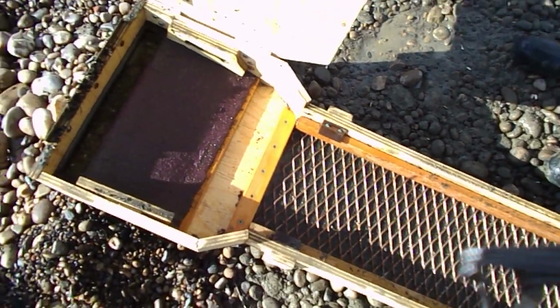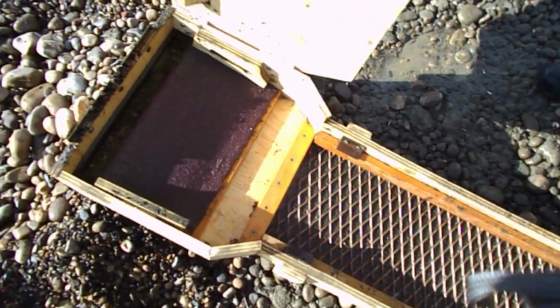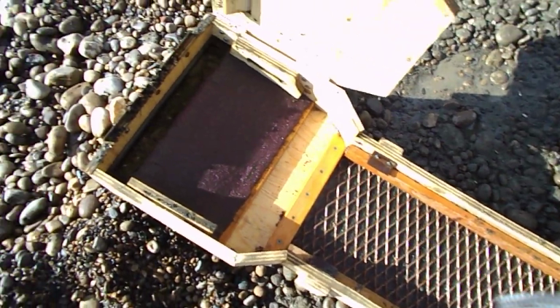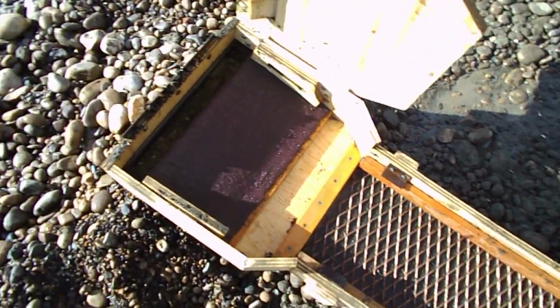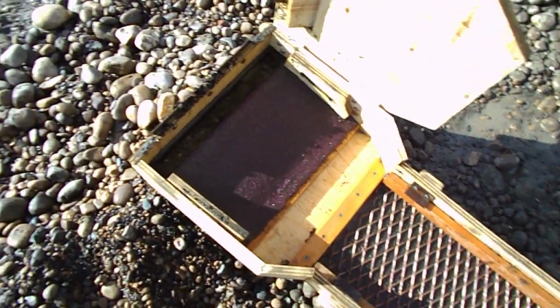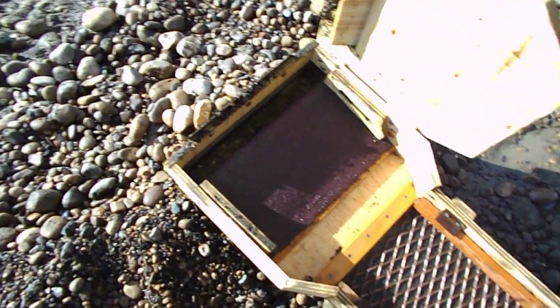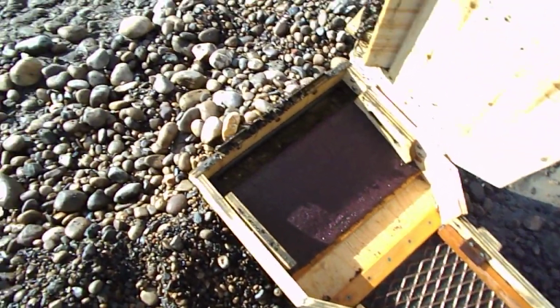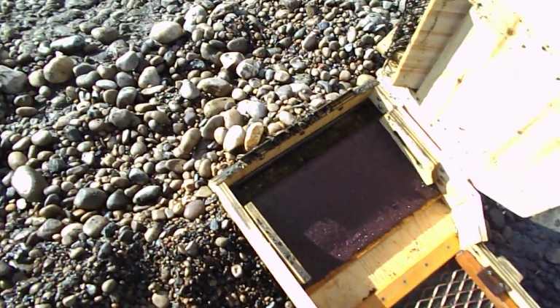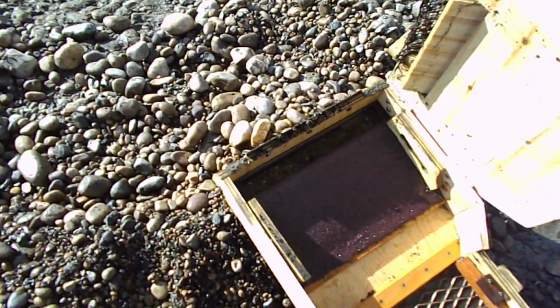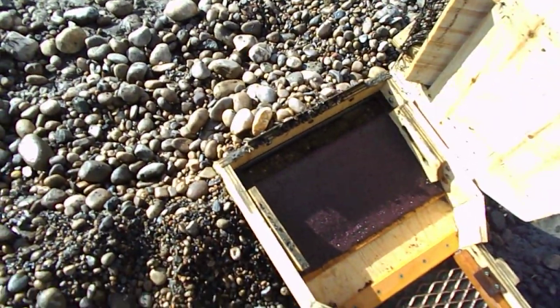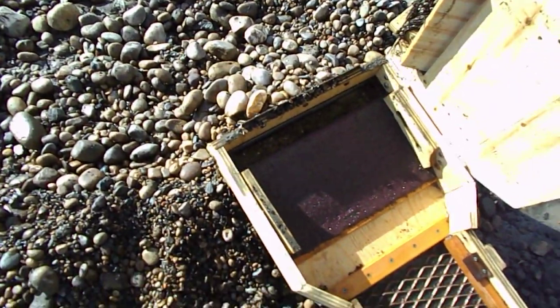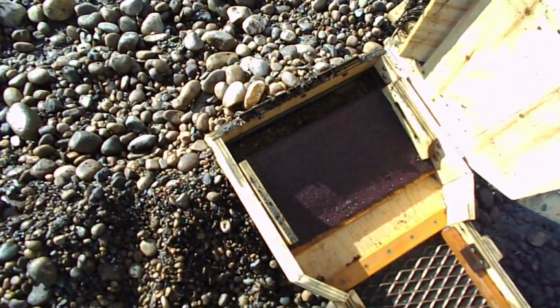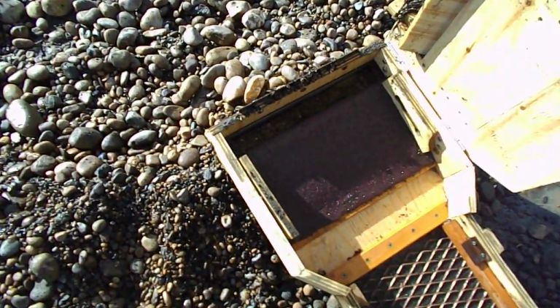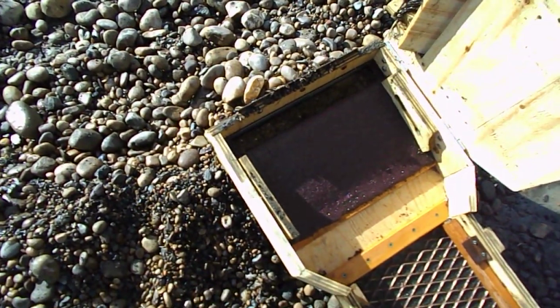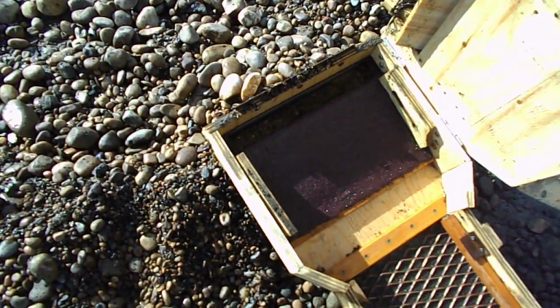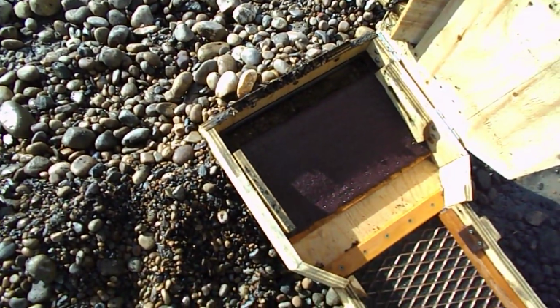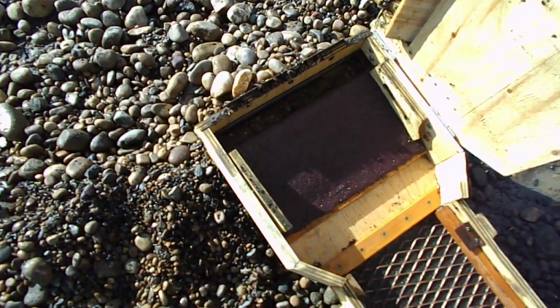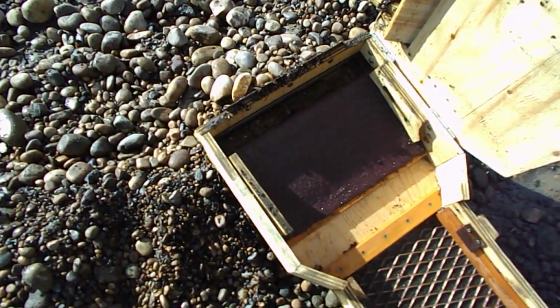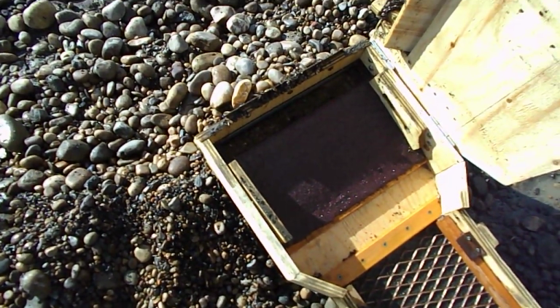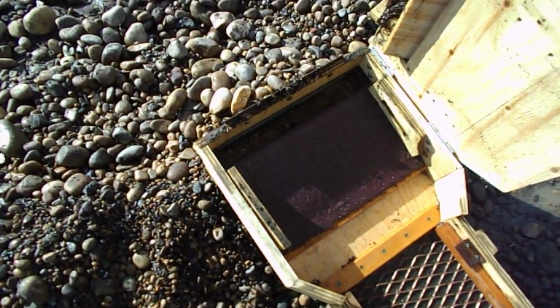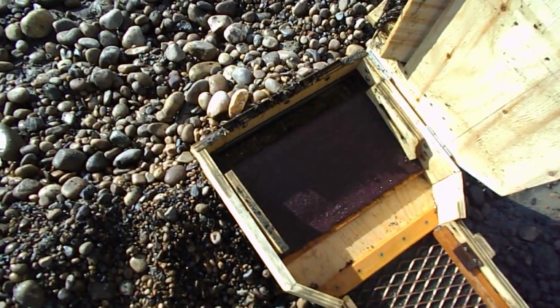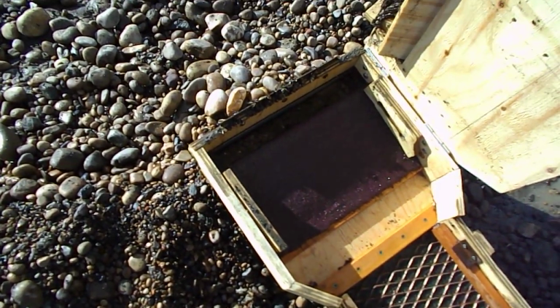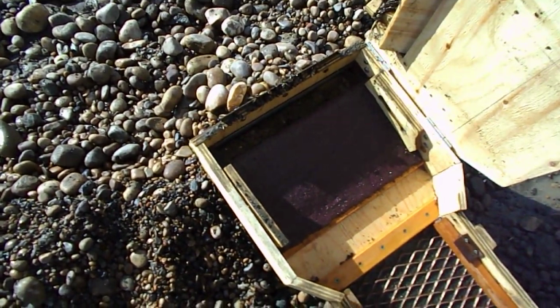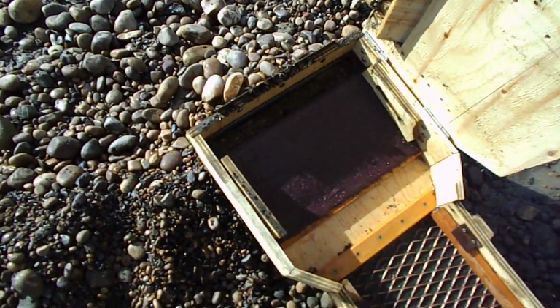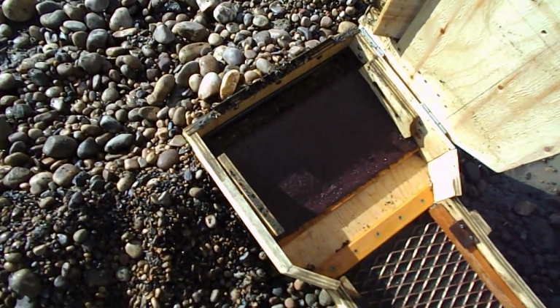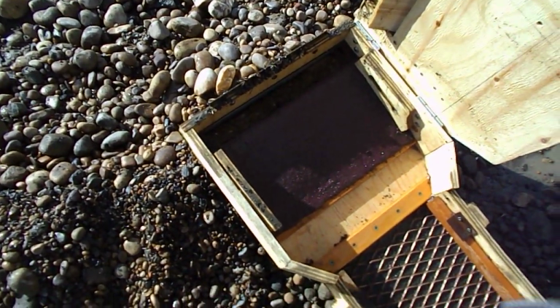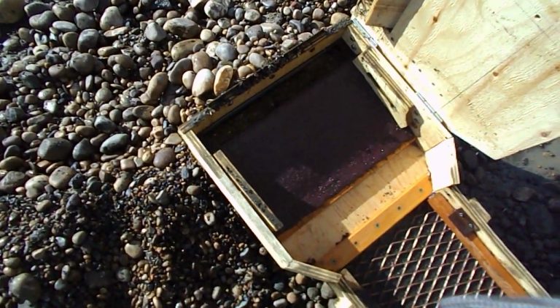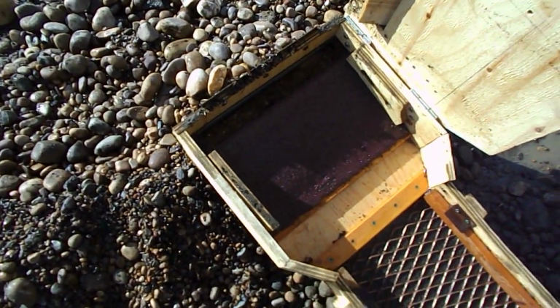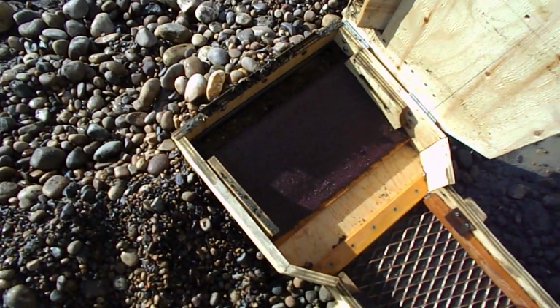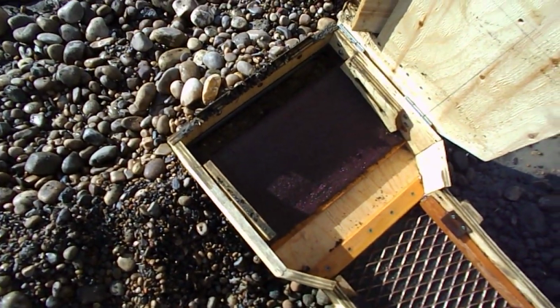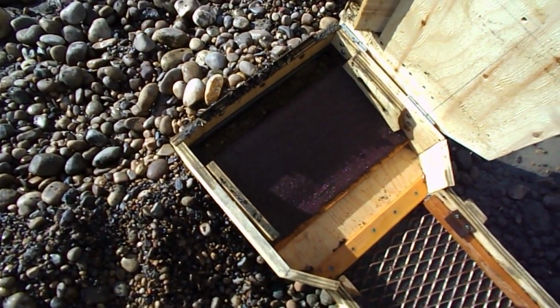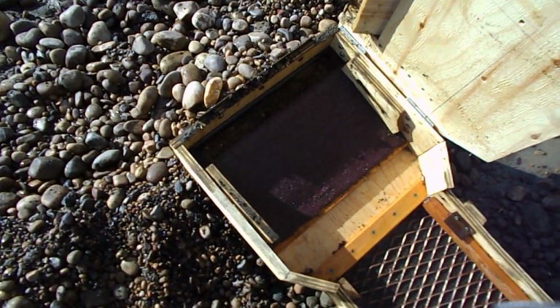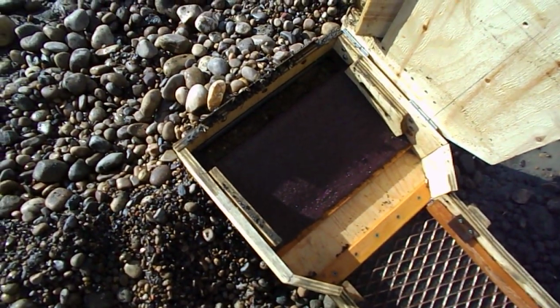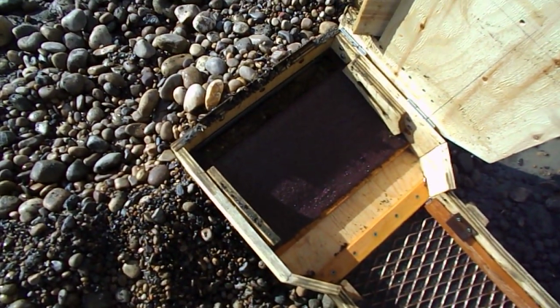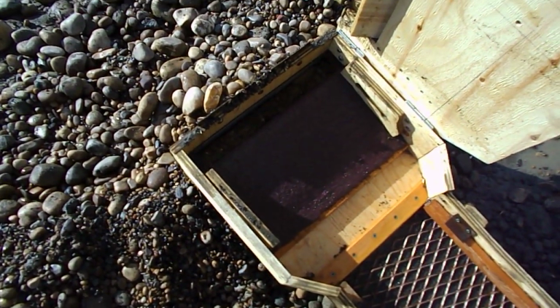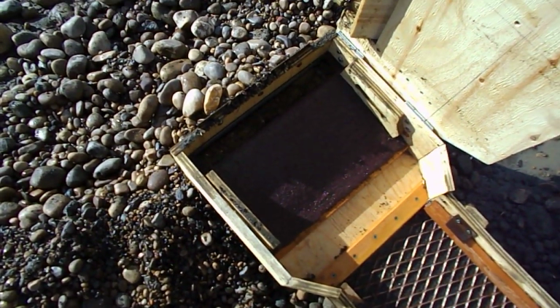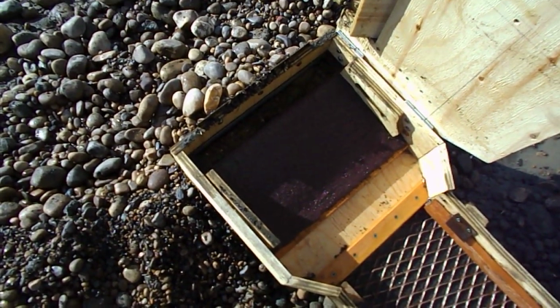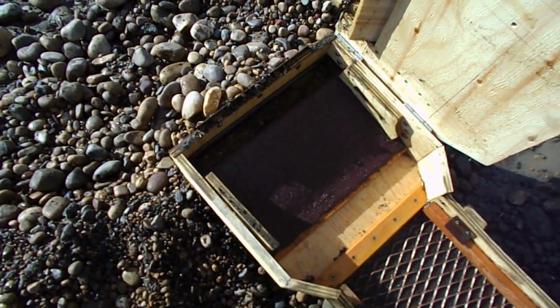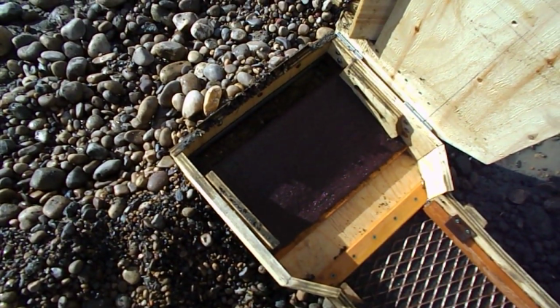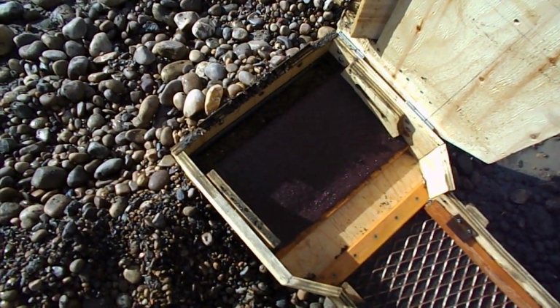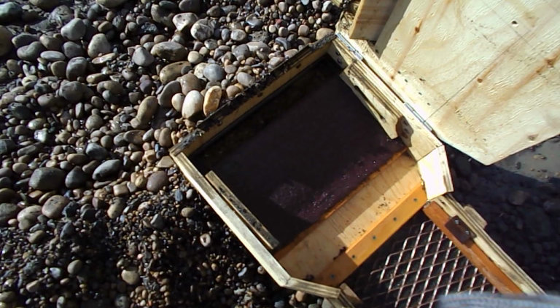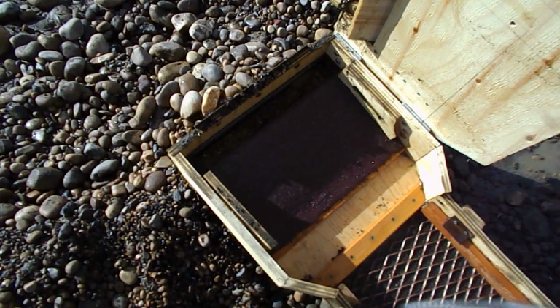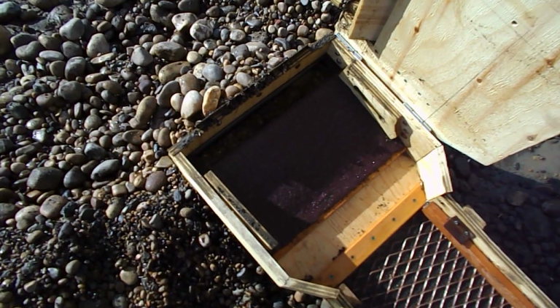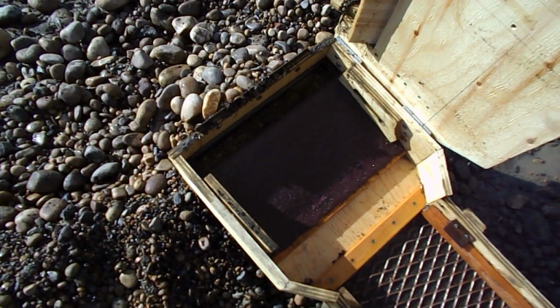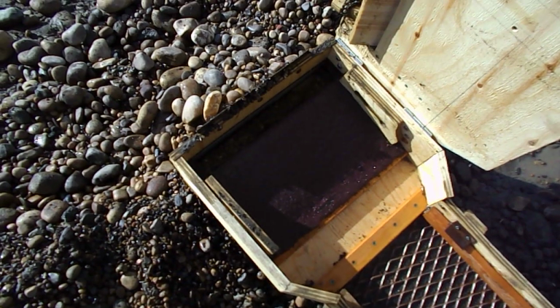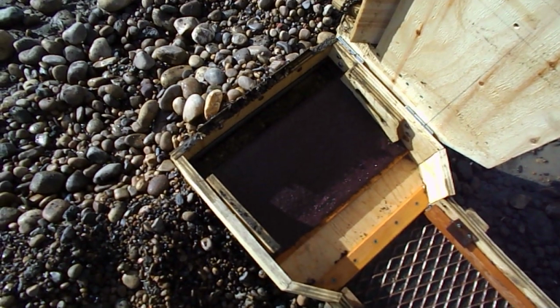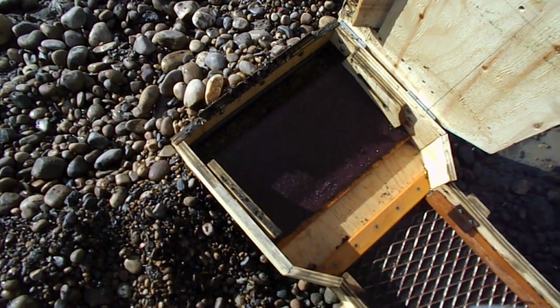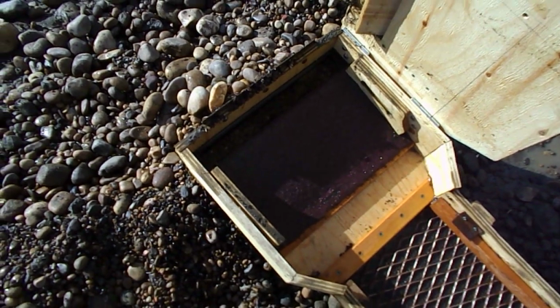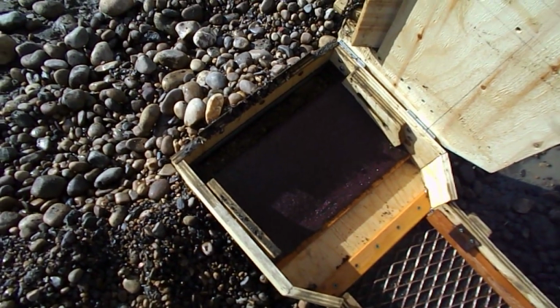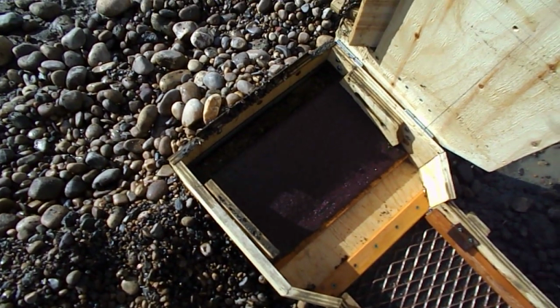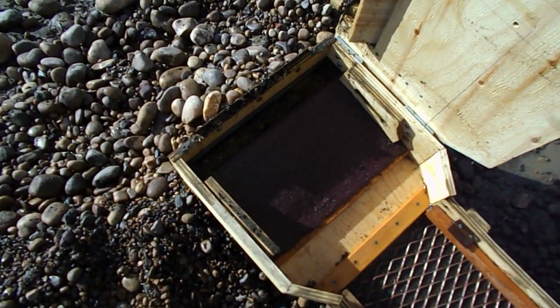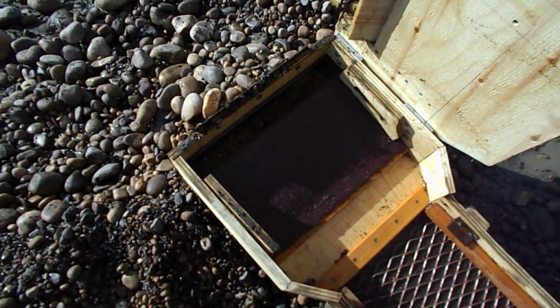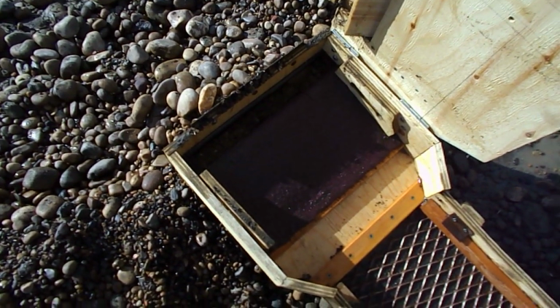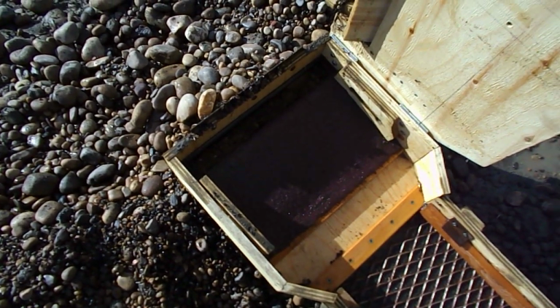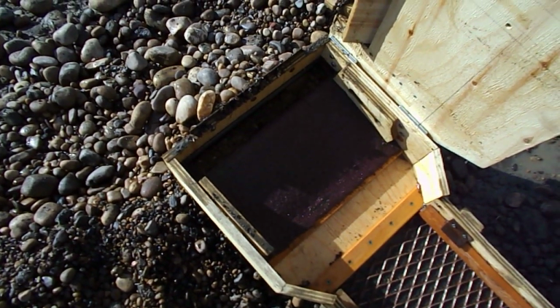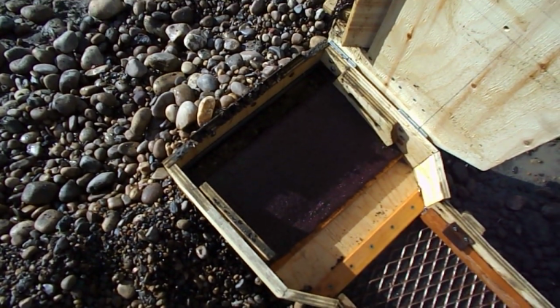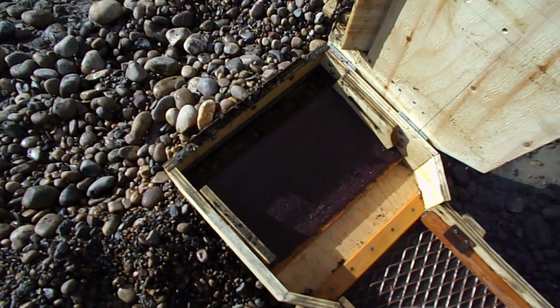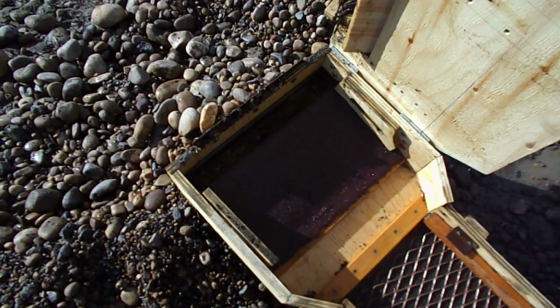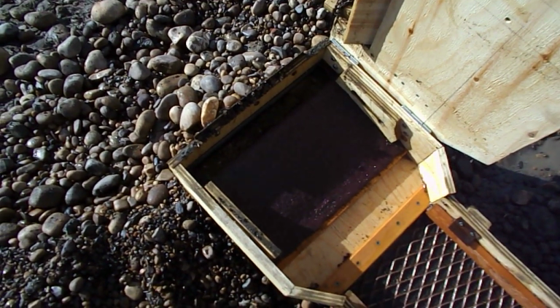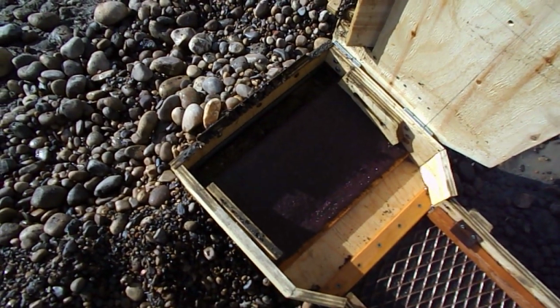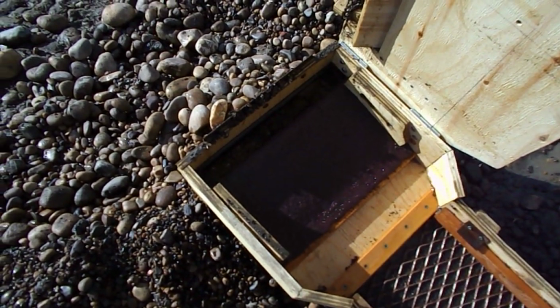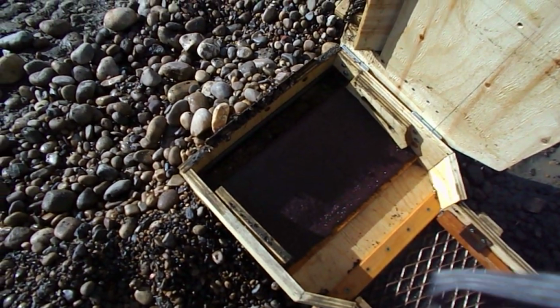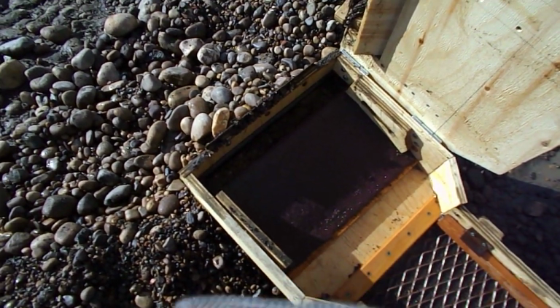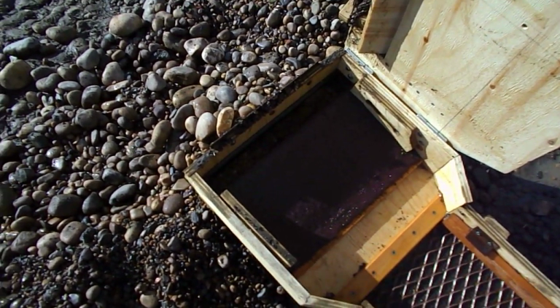We'll just clean it up, put it back together. We ran out of gas, so we're done for the day.